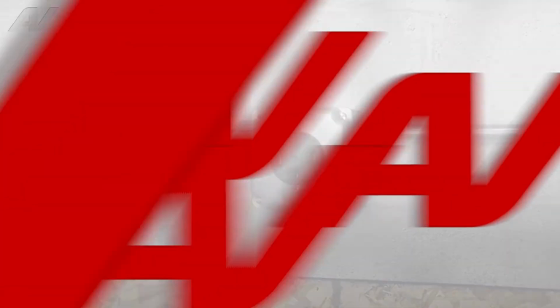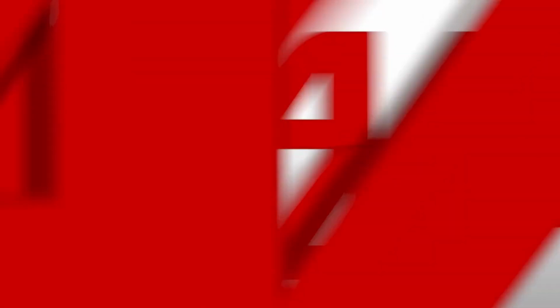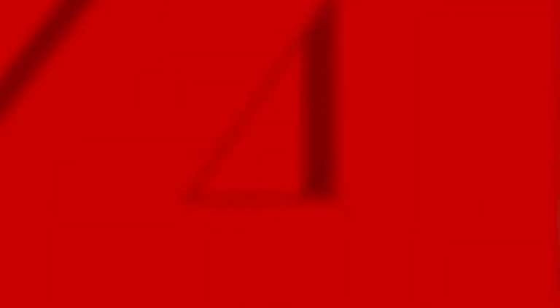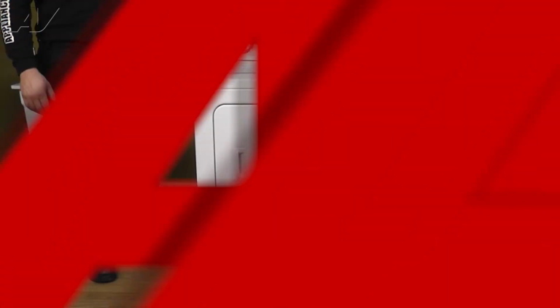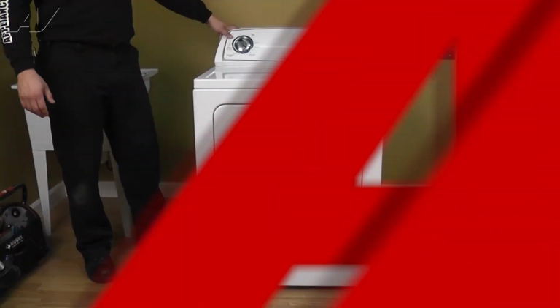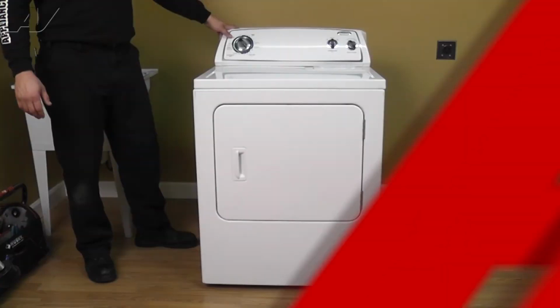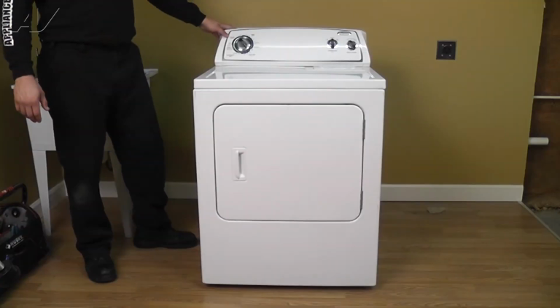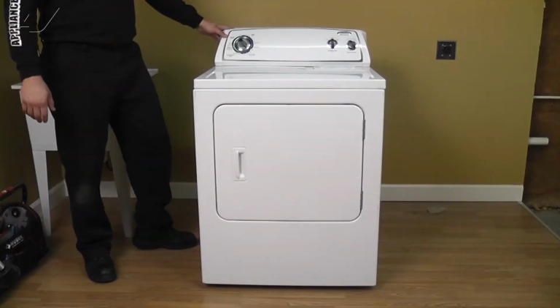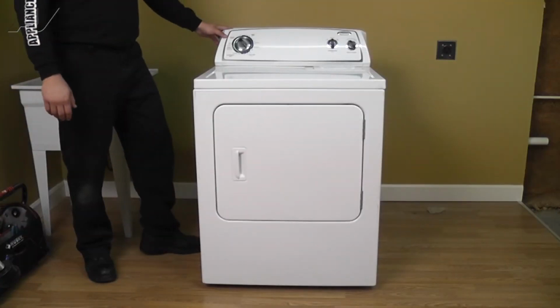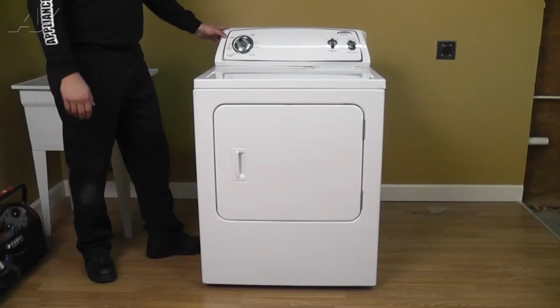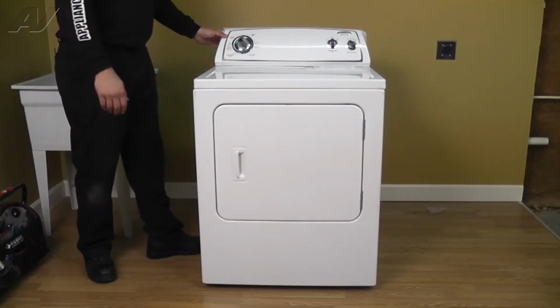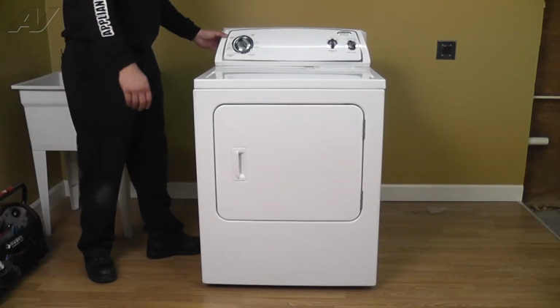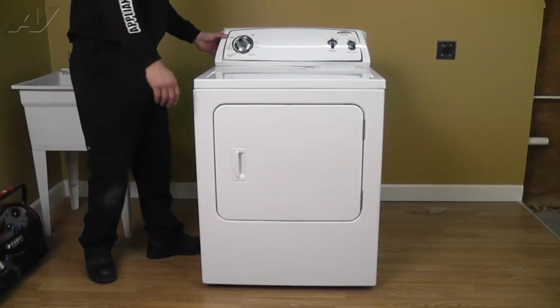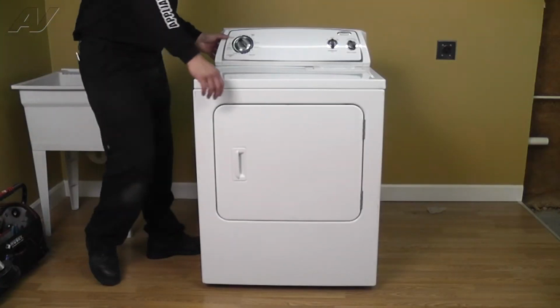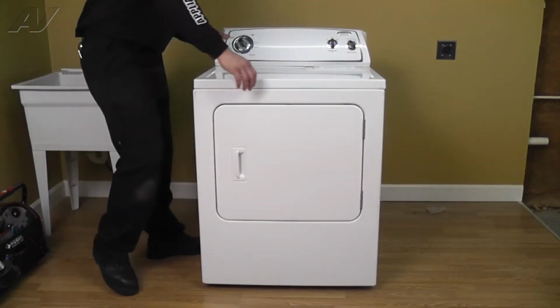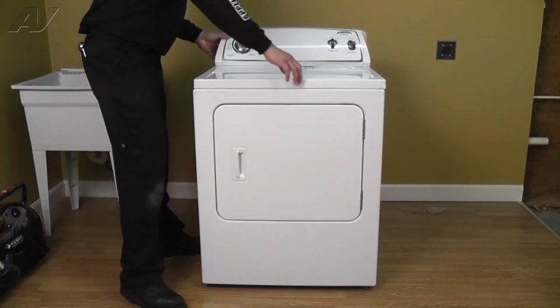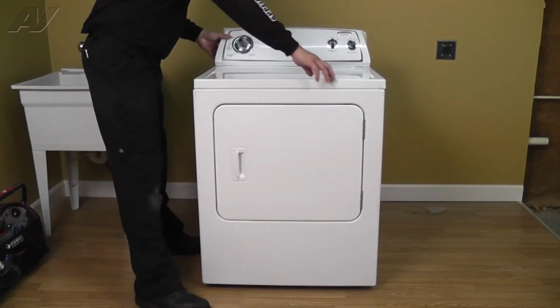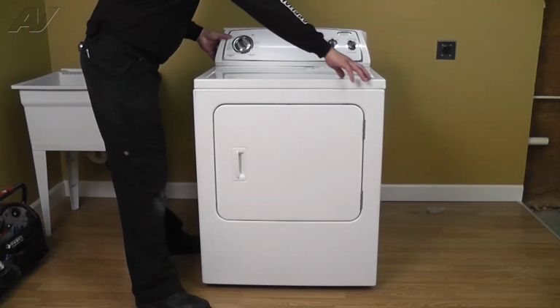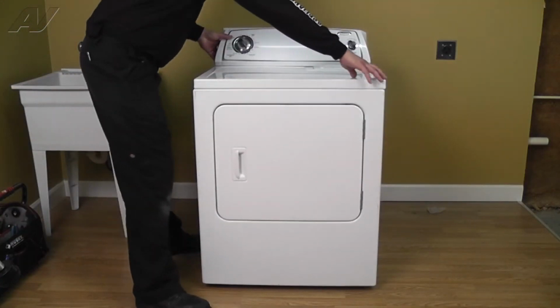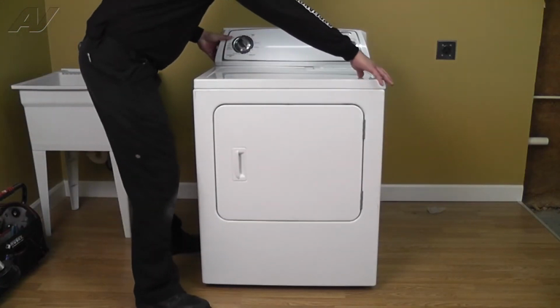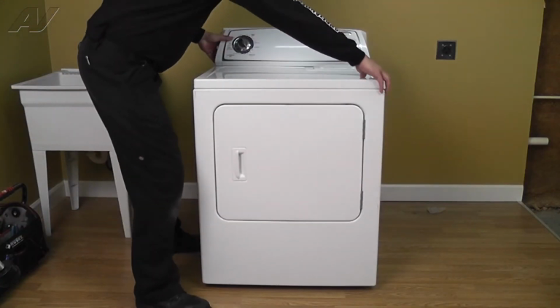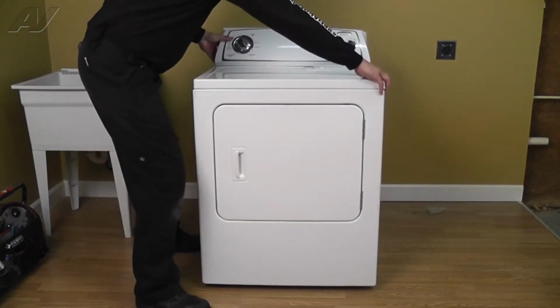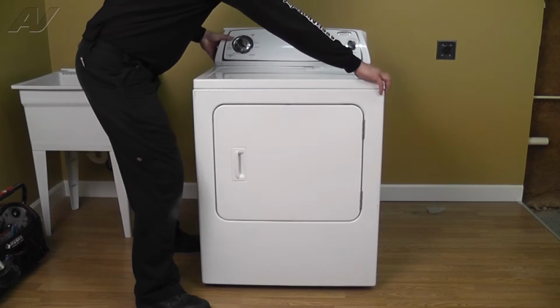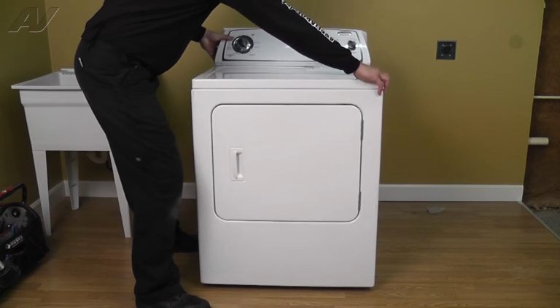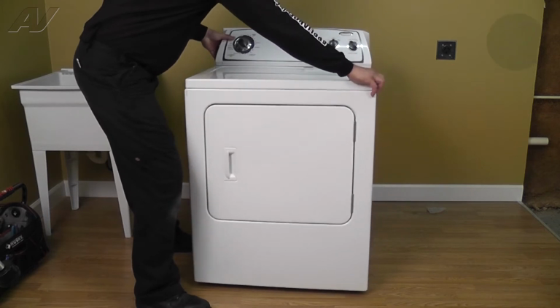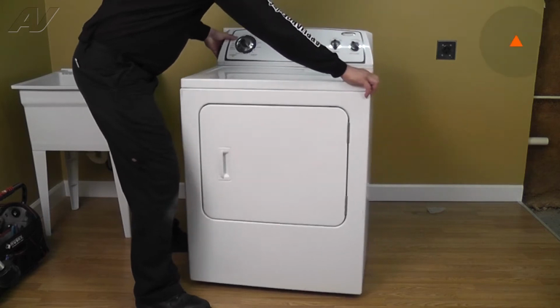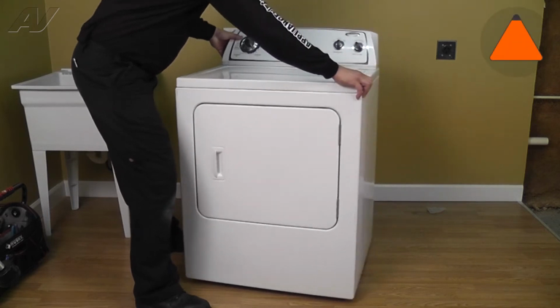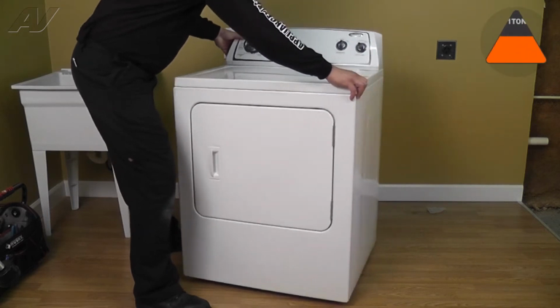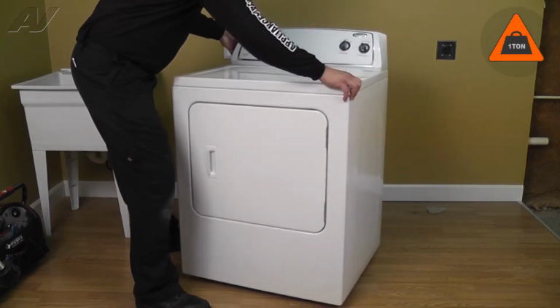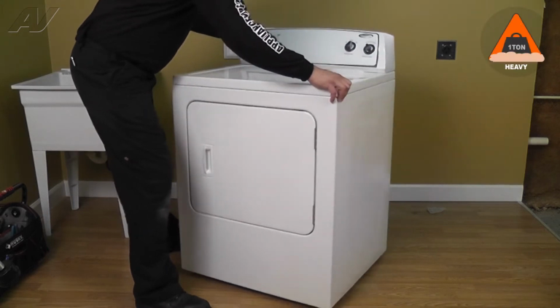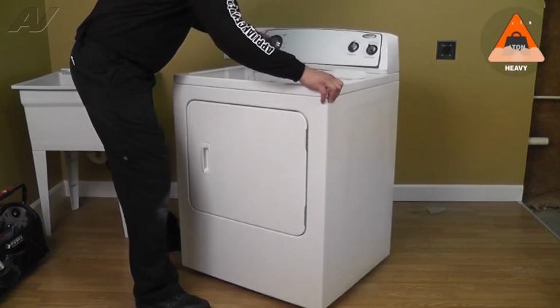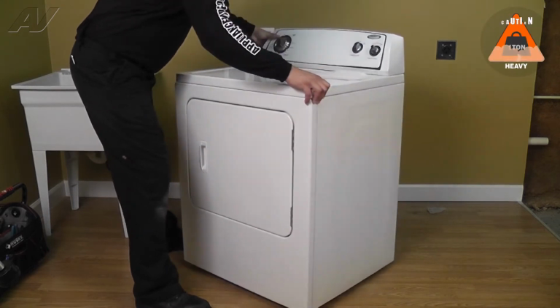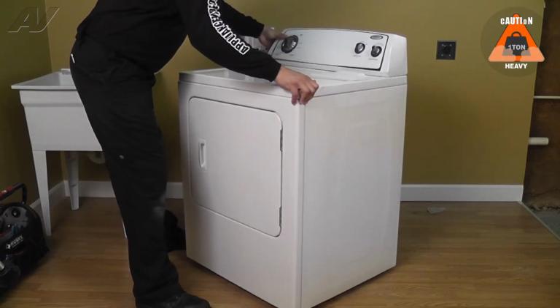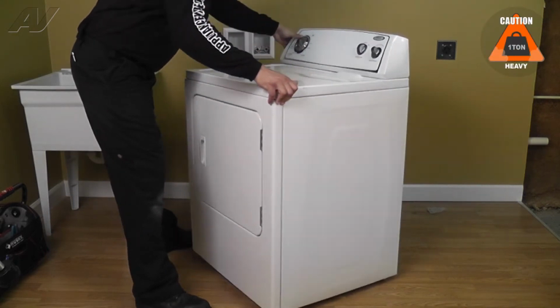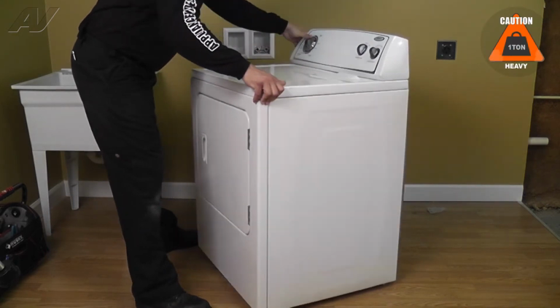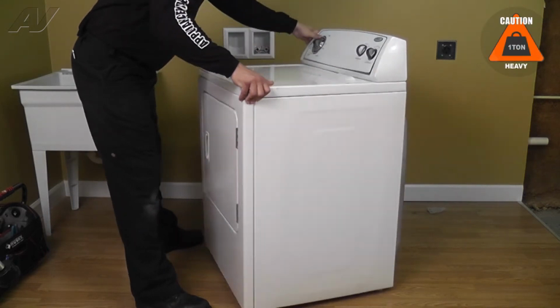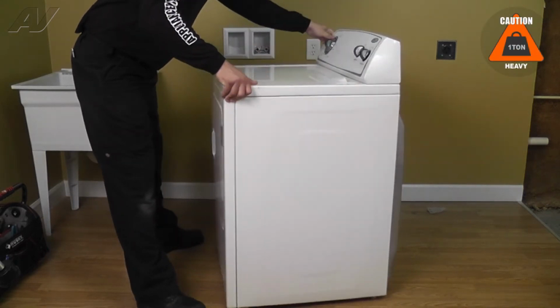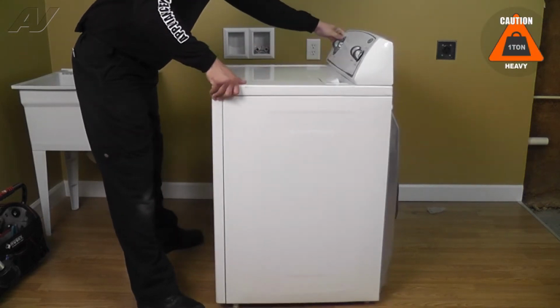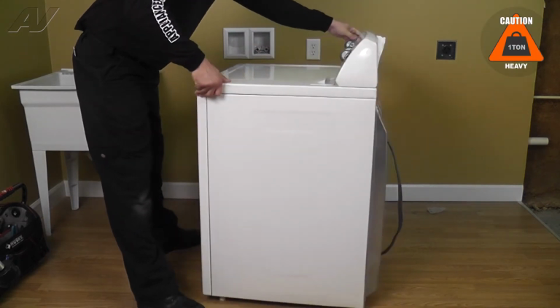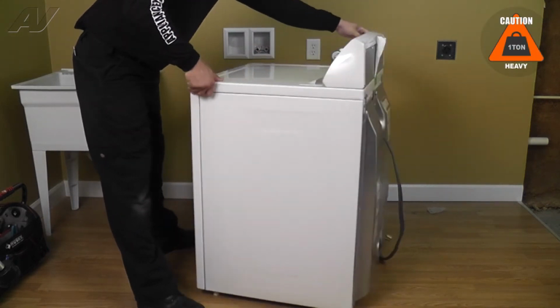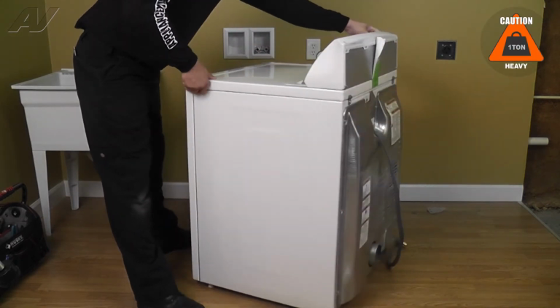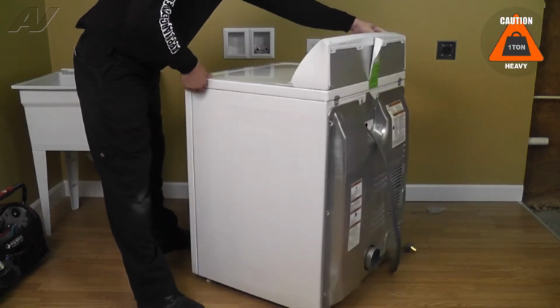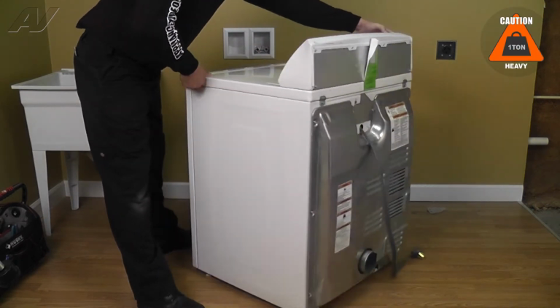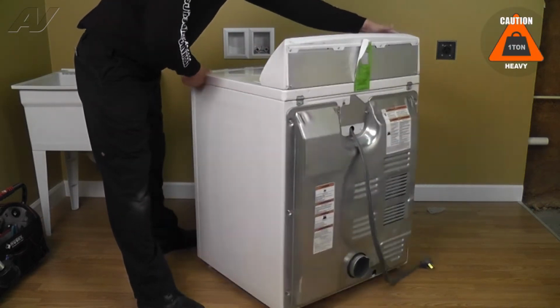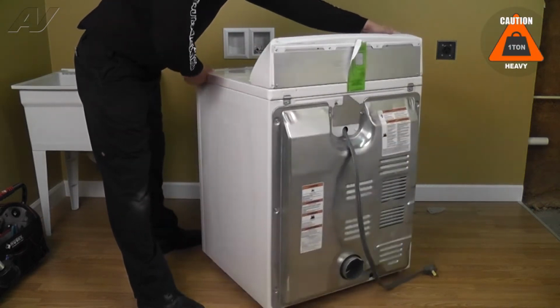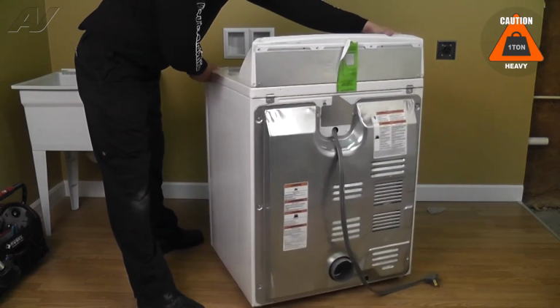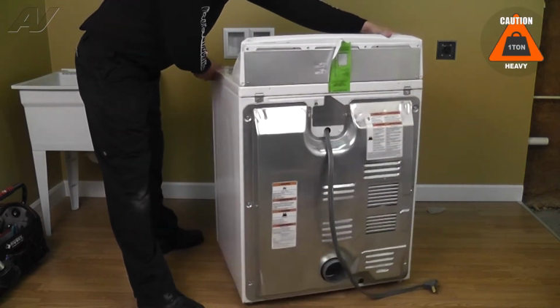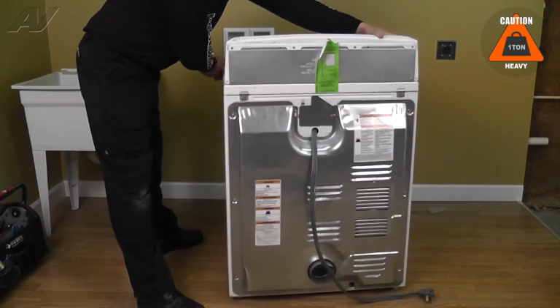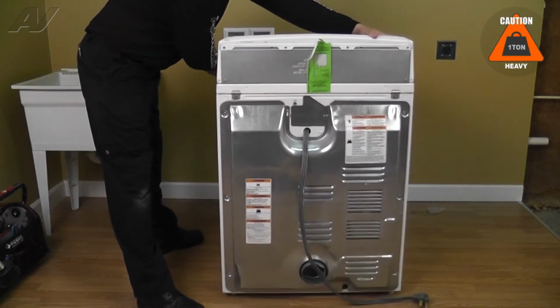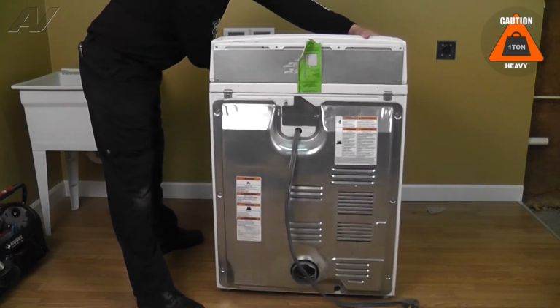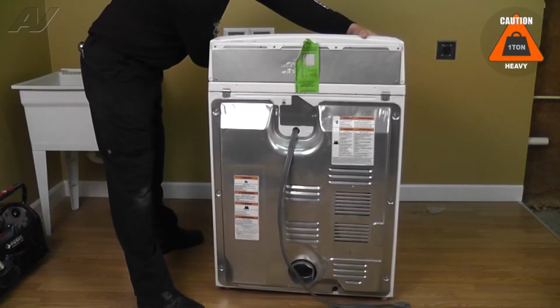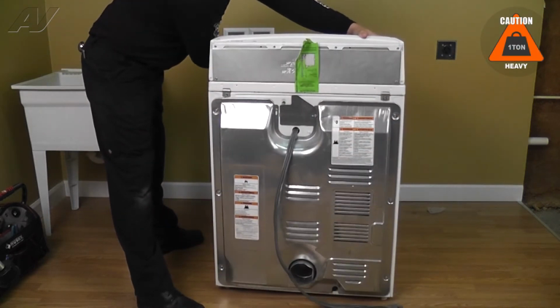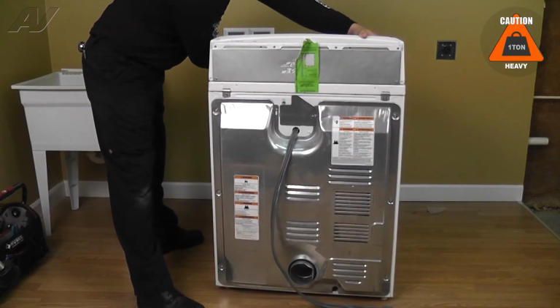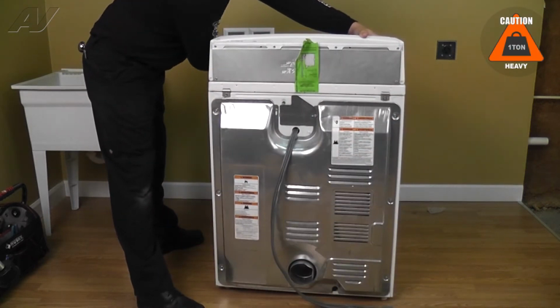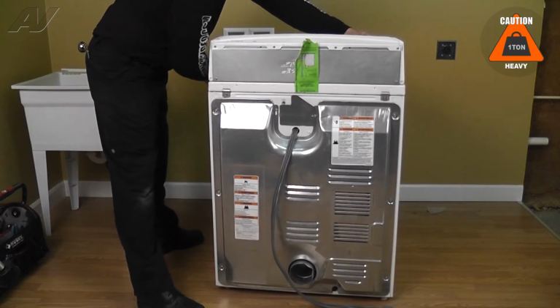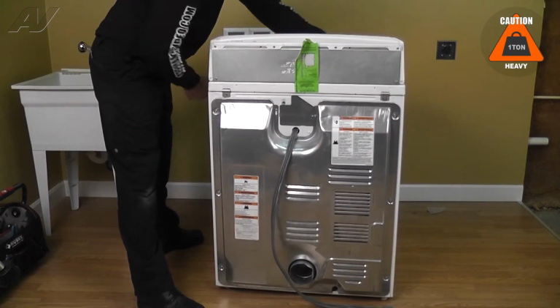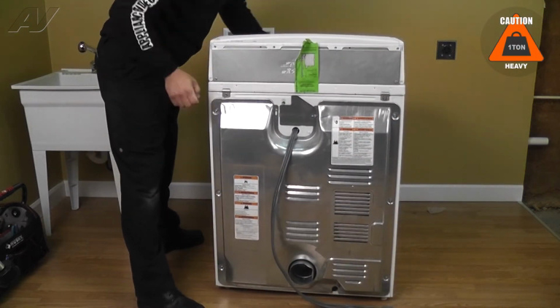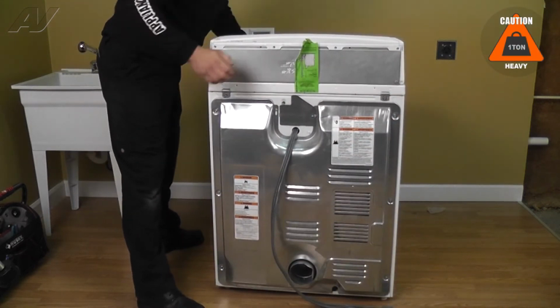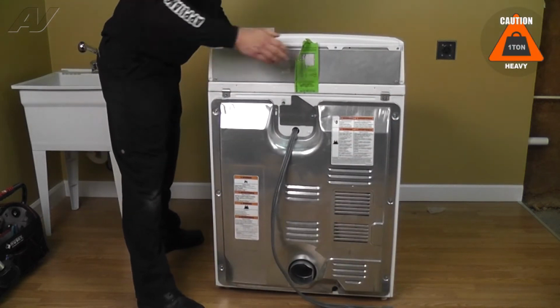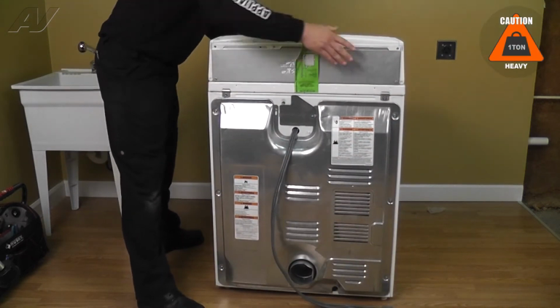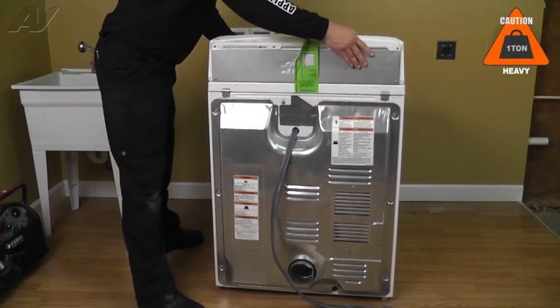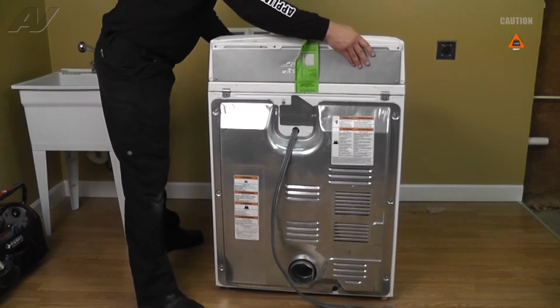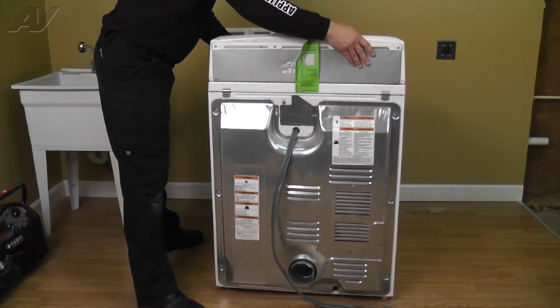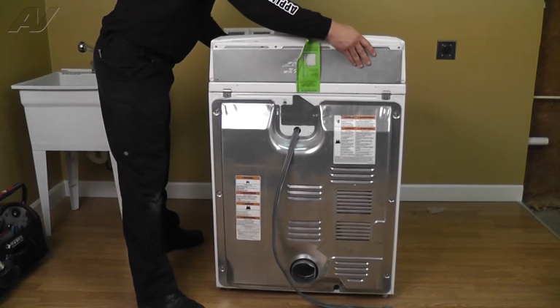Let's begin by rotating the unit to obtain access to the rear of the dryer.